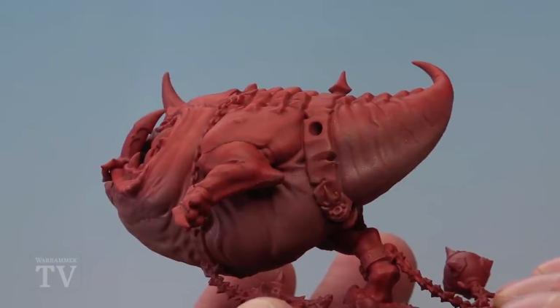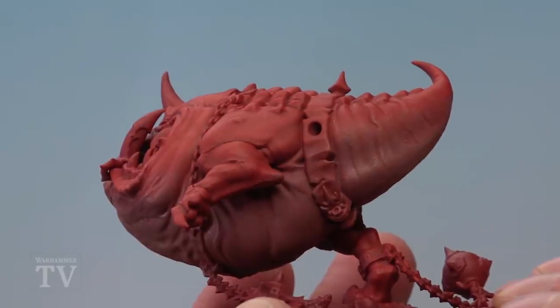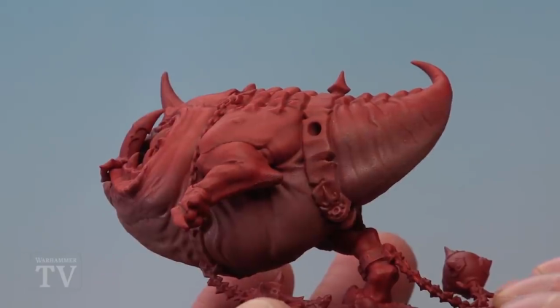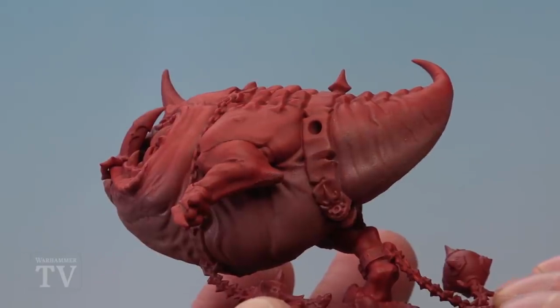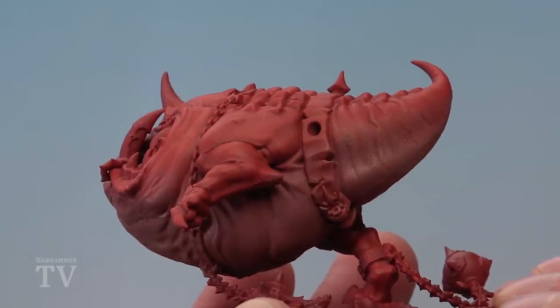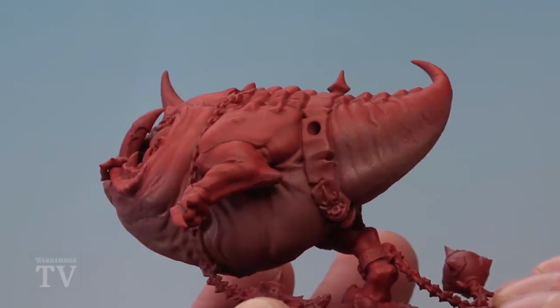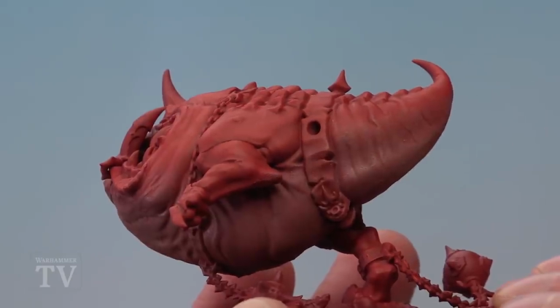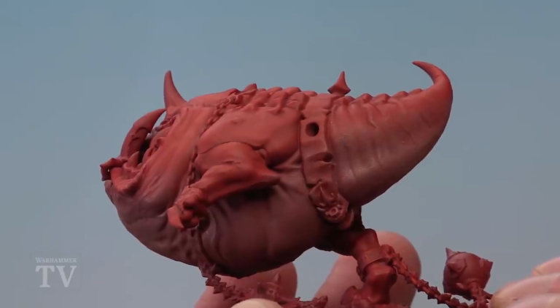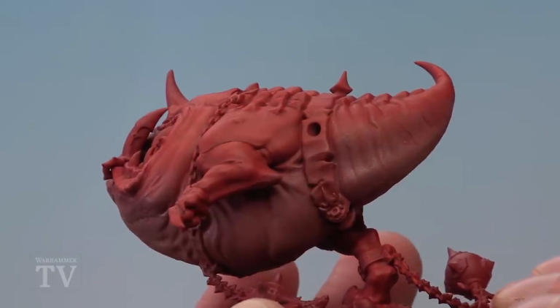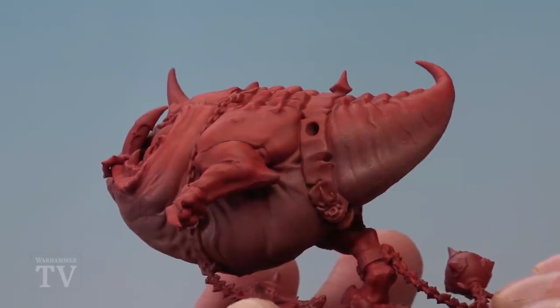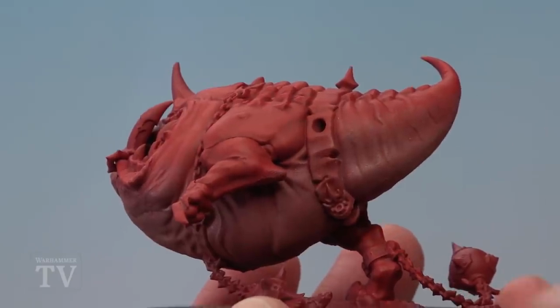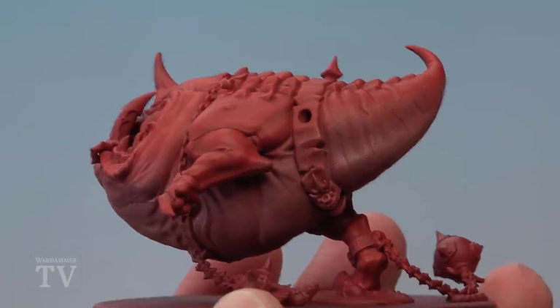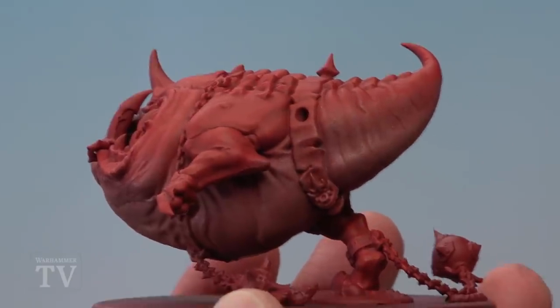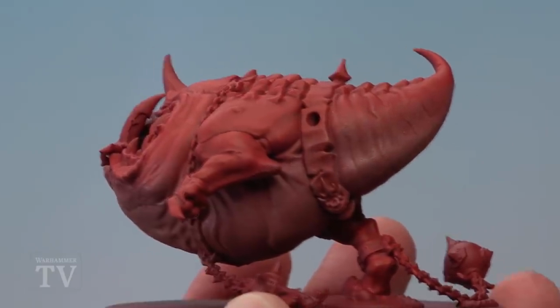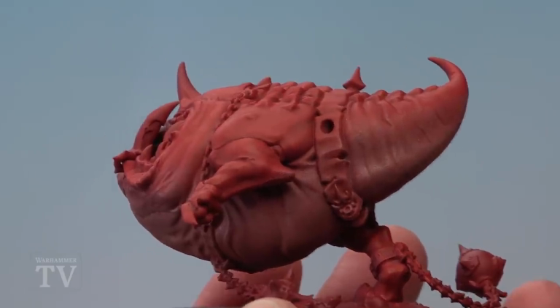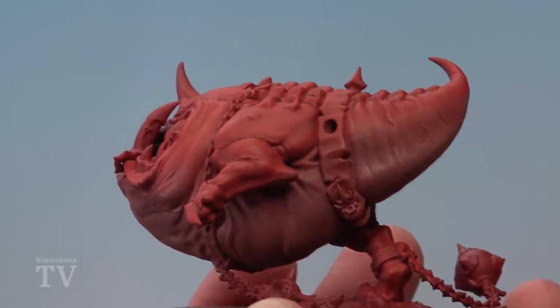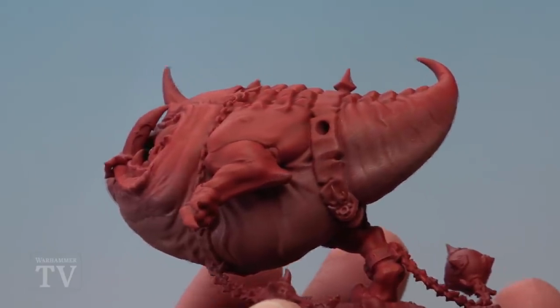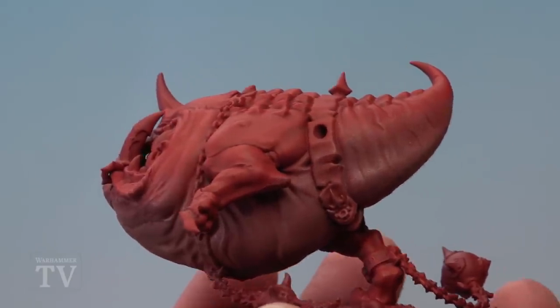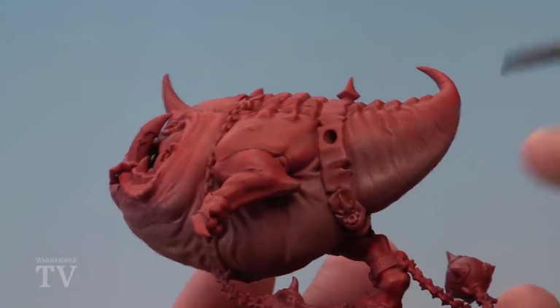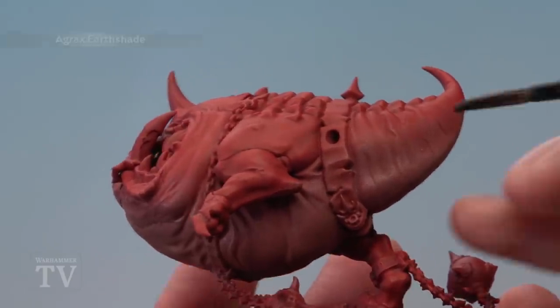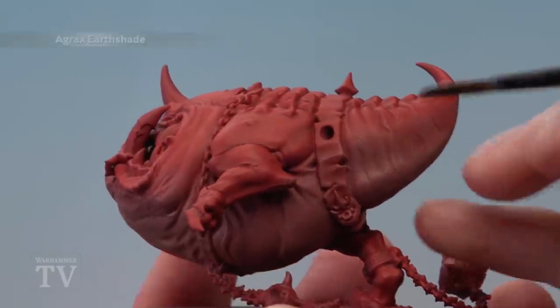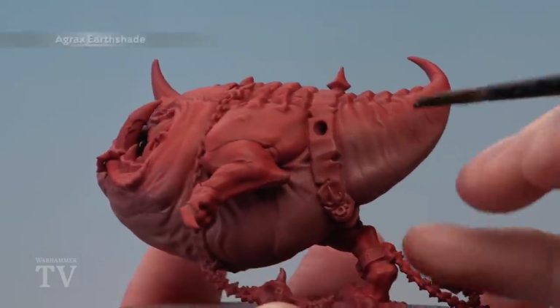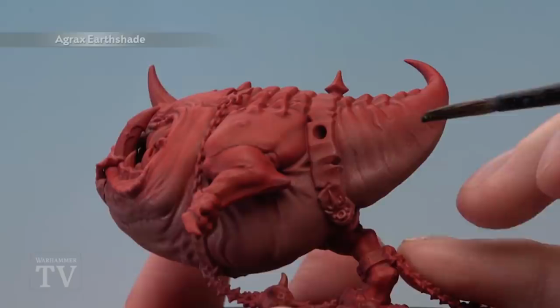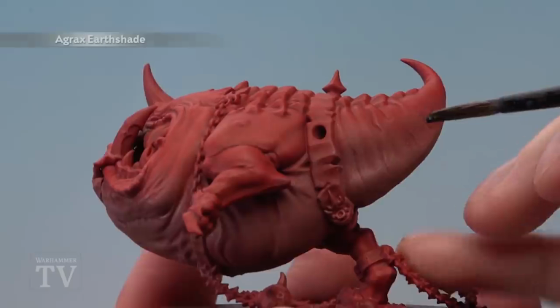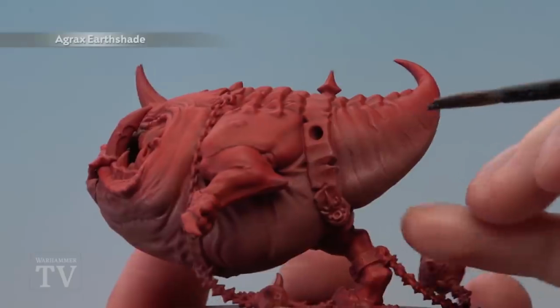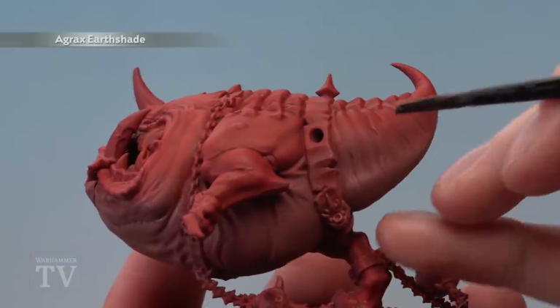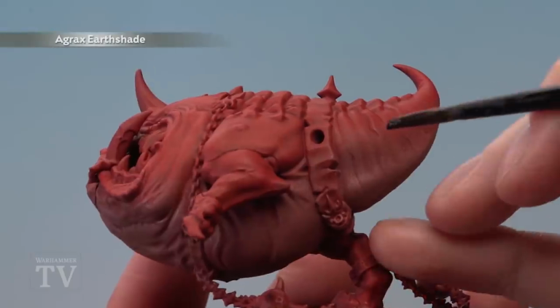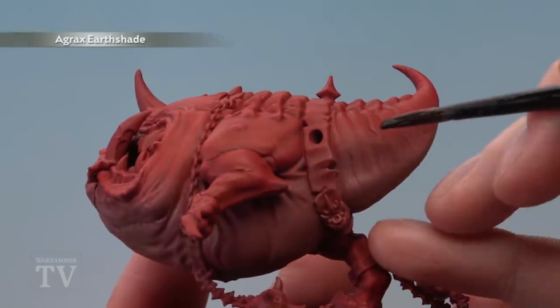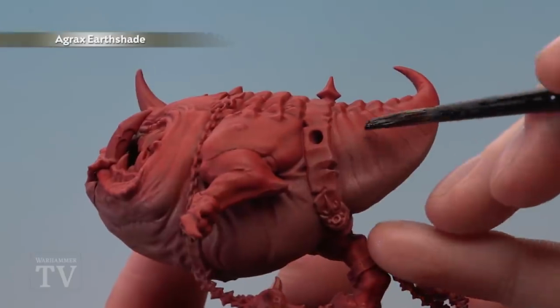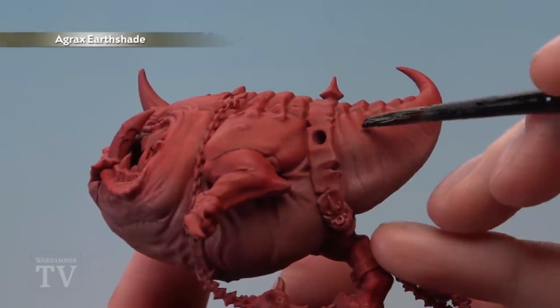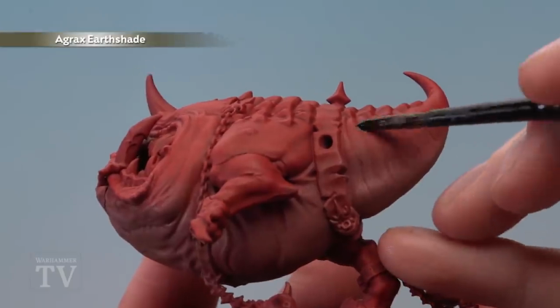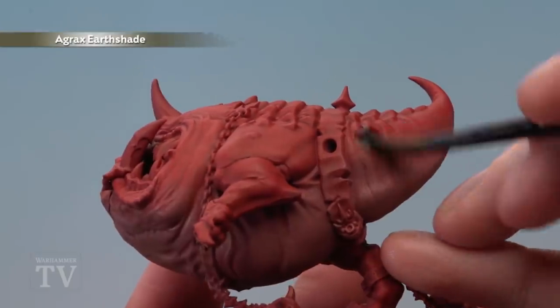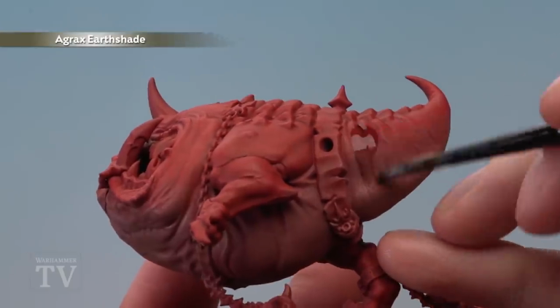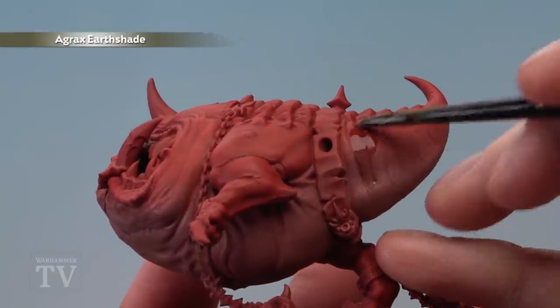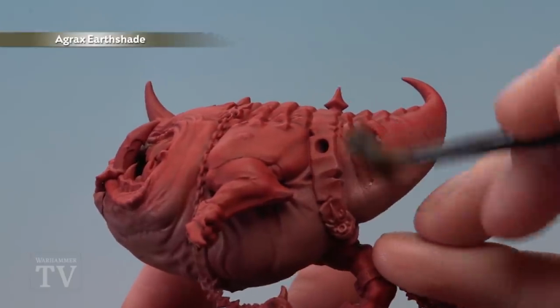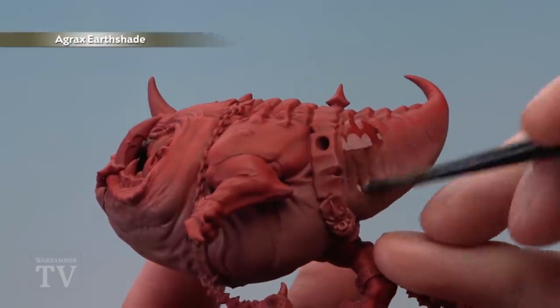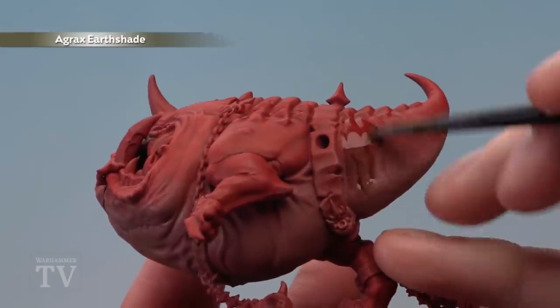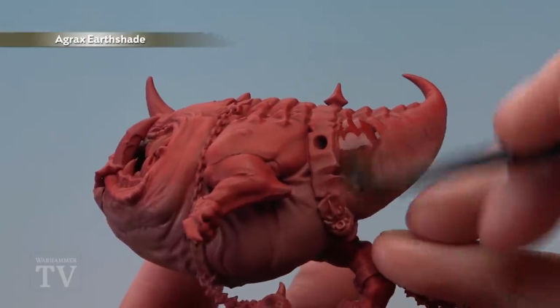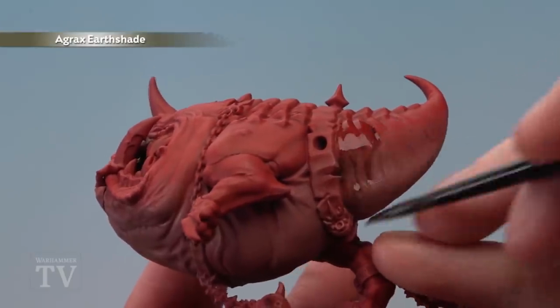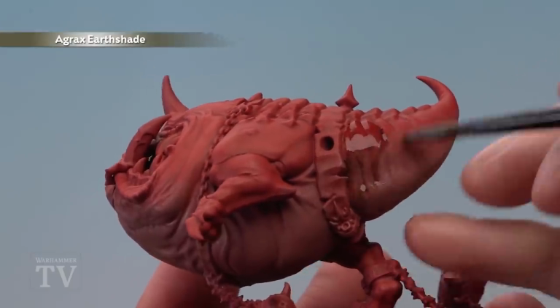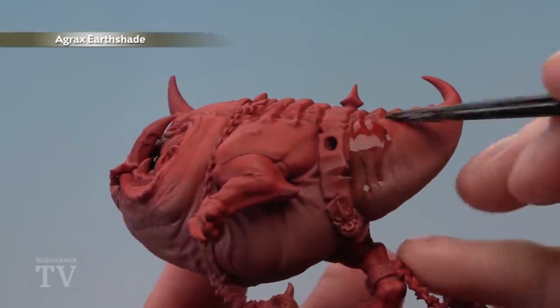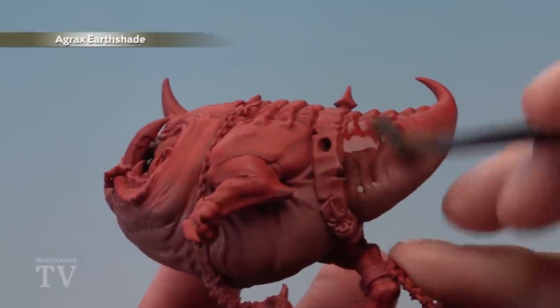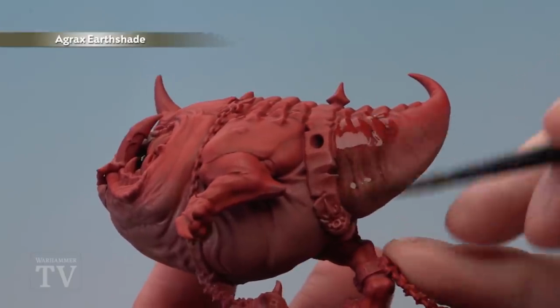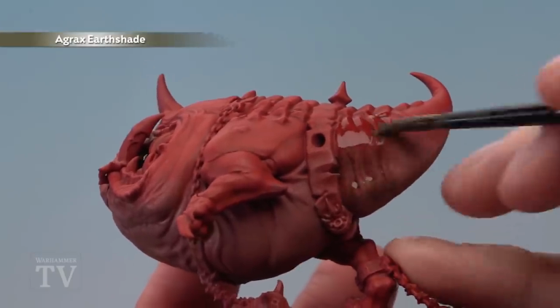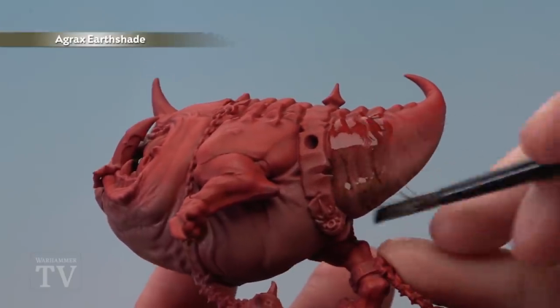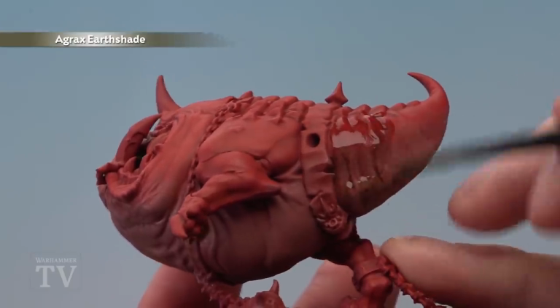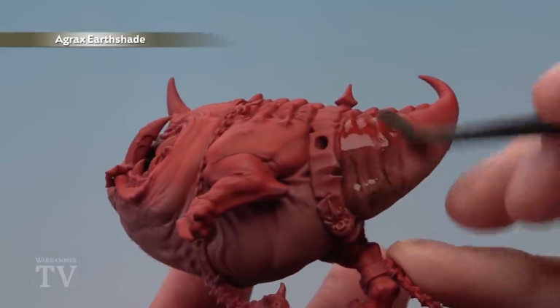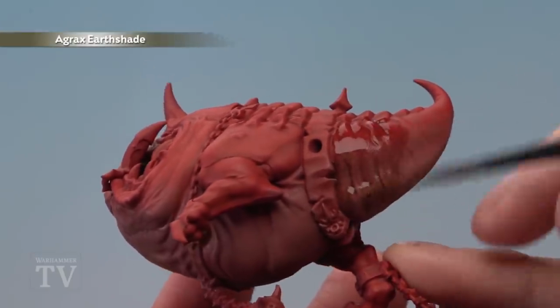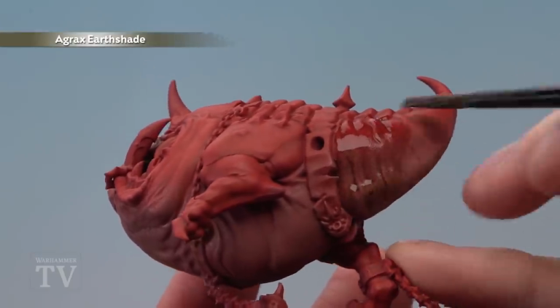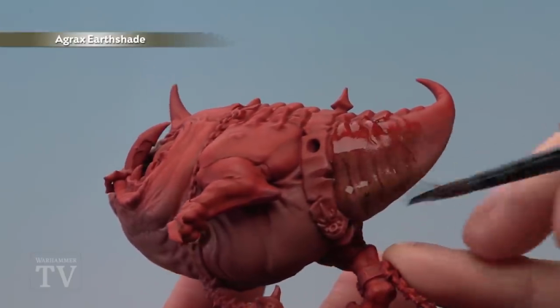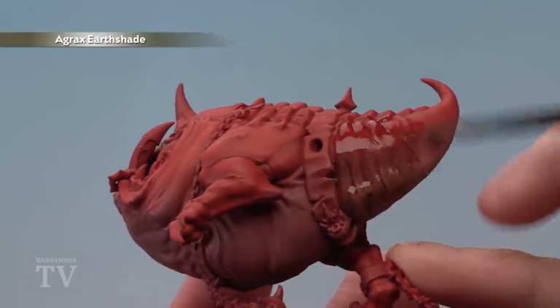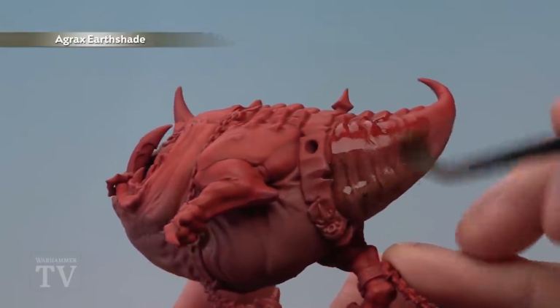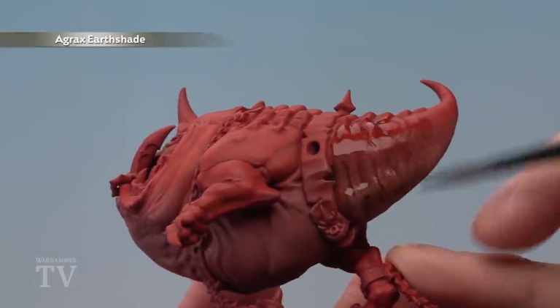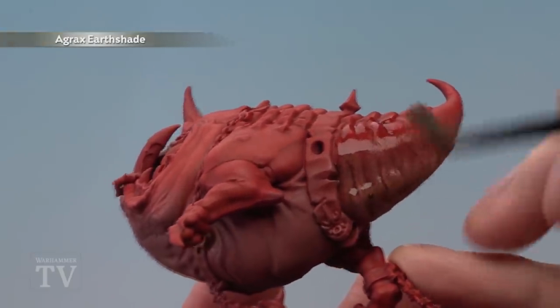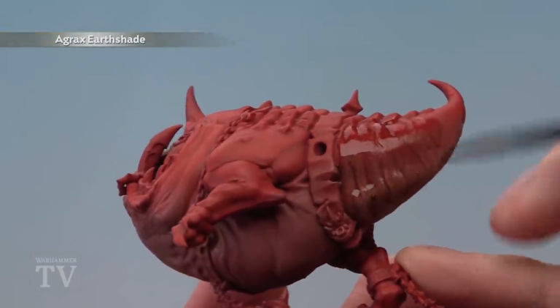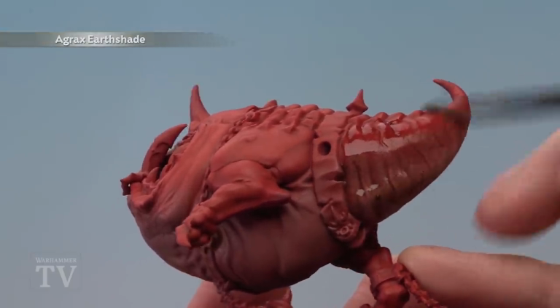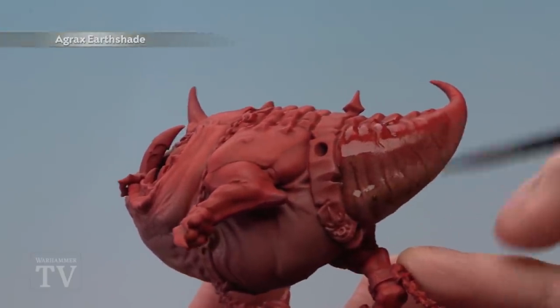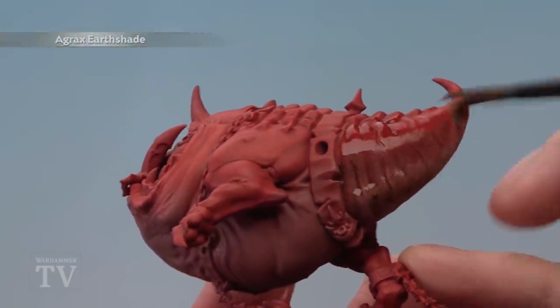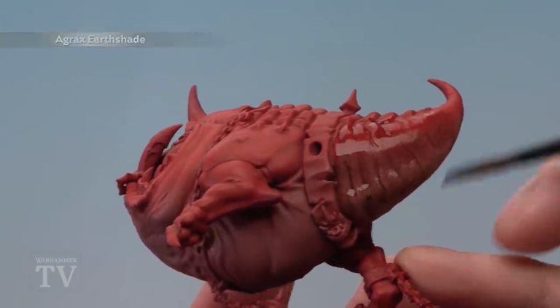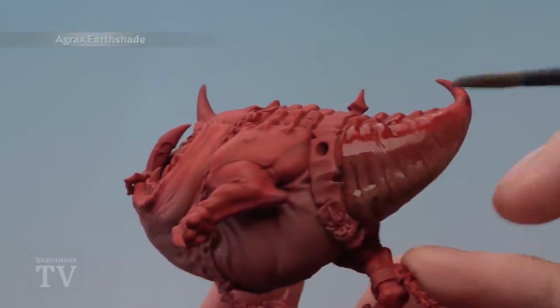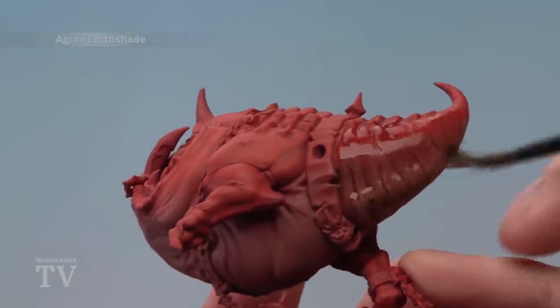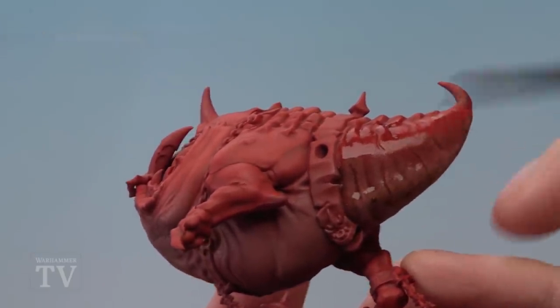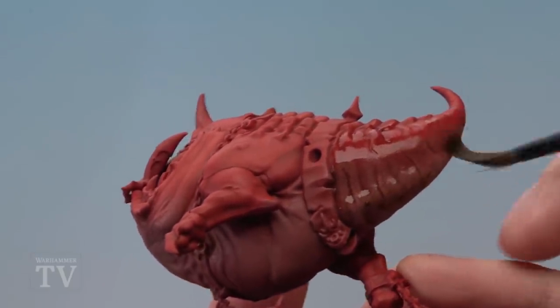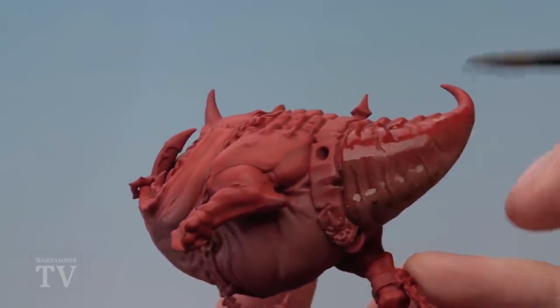With that colour also built up, you're now ready to apply a thin coat of Agrax Urshade all over the miniature using a medium shade brush.